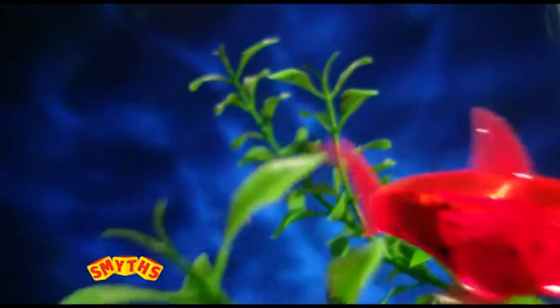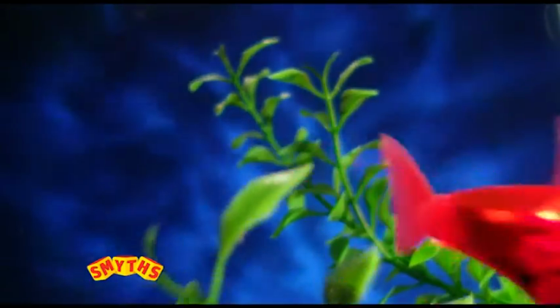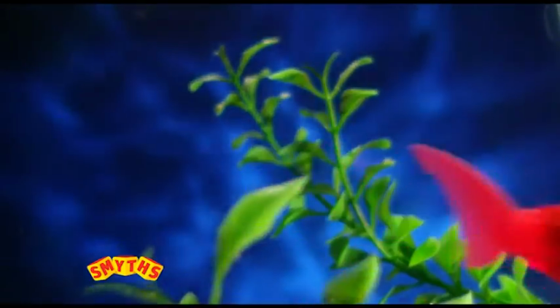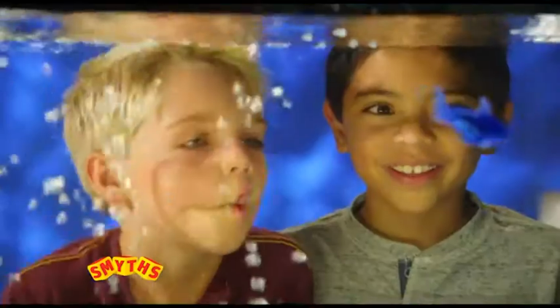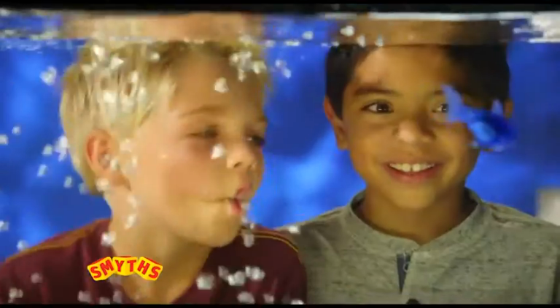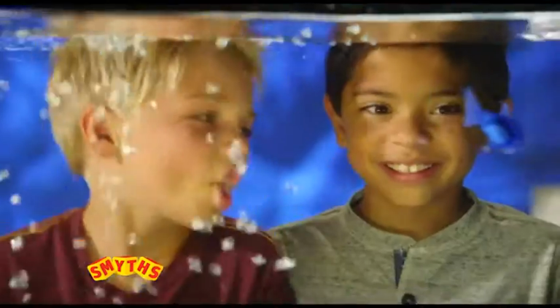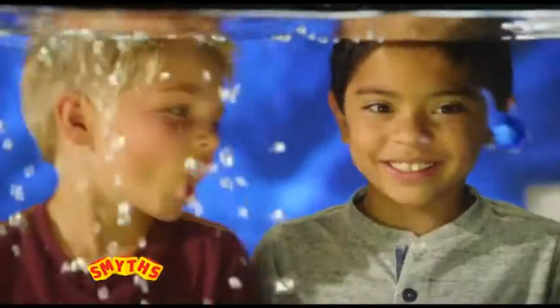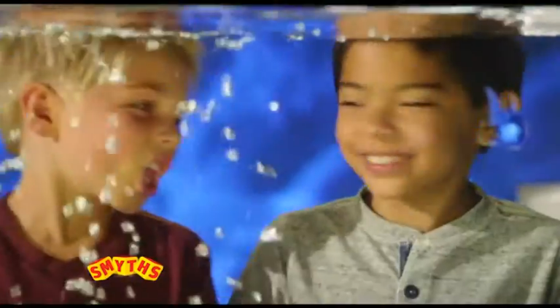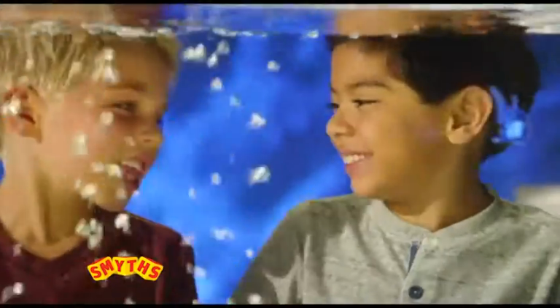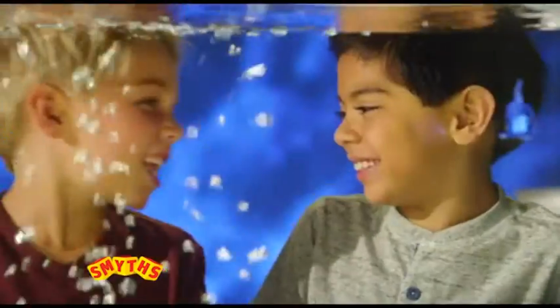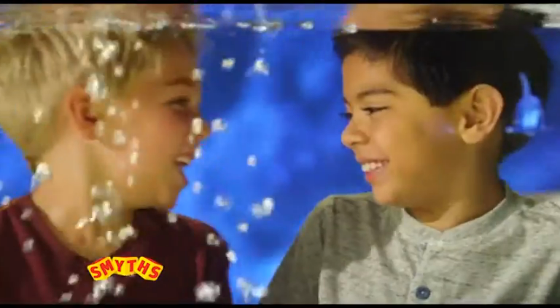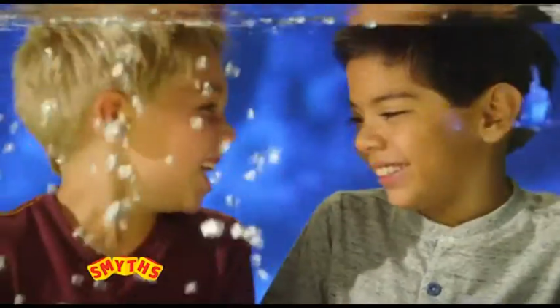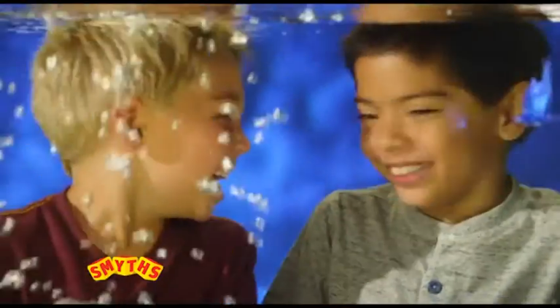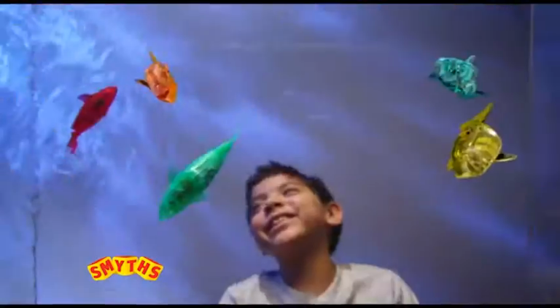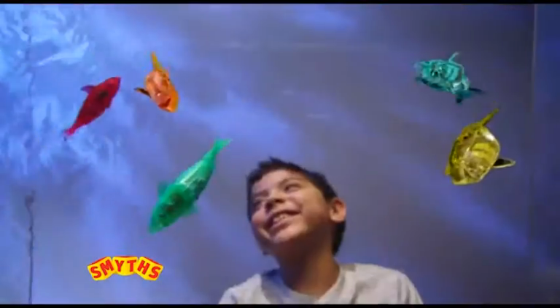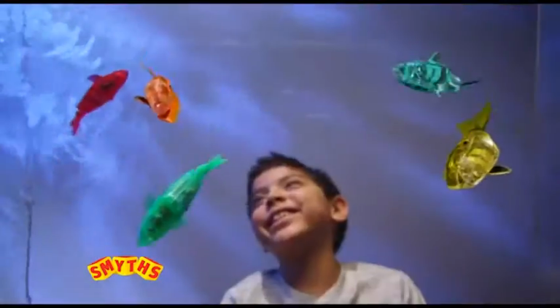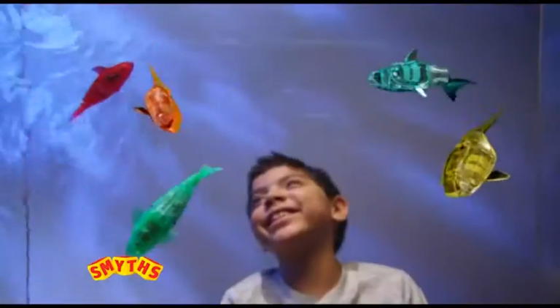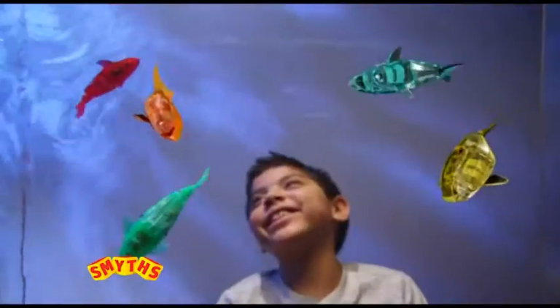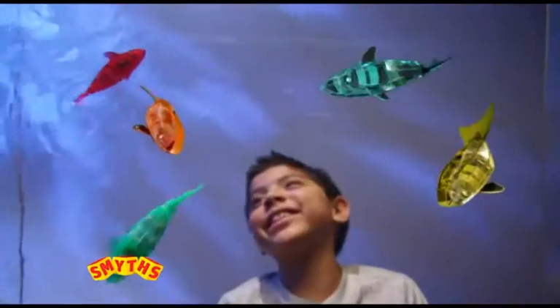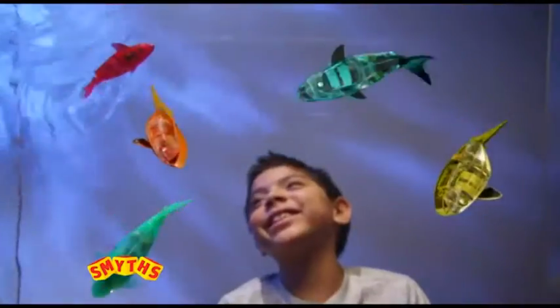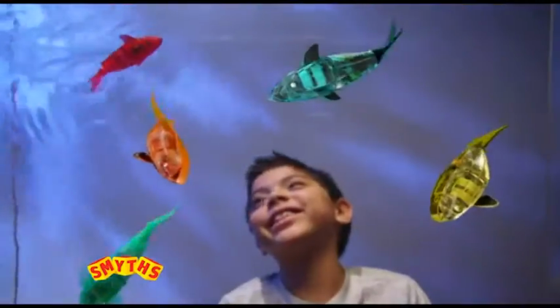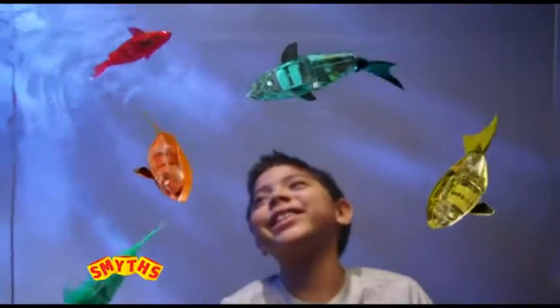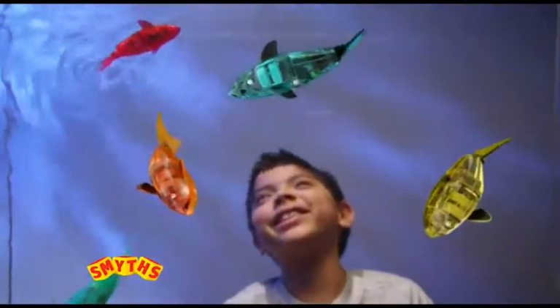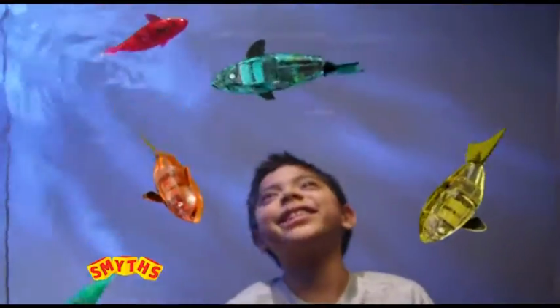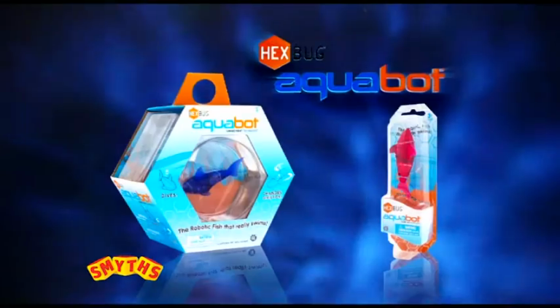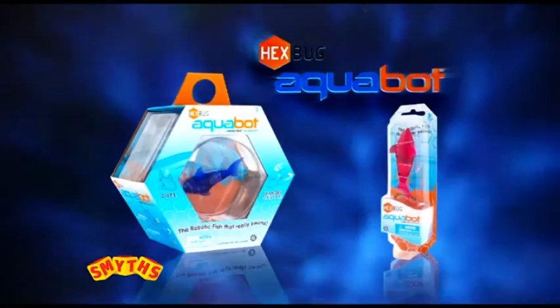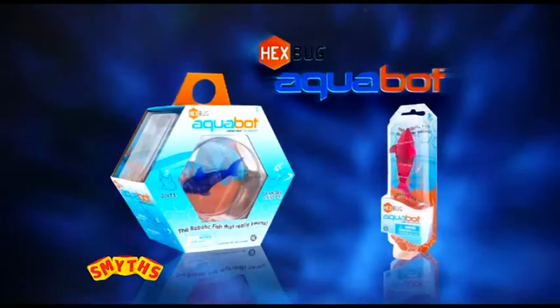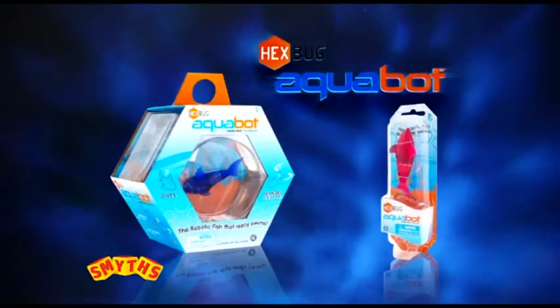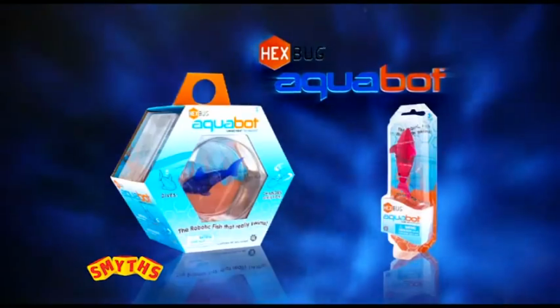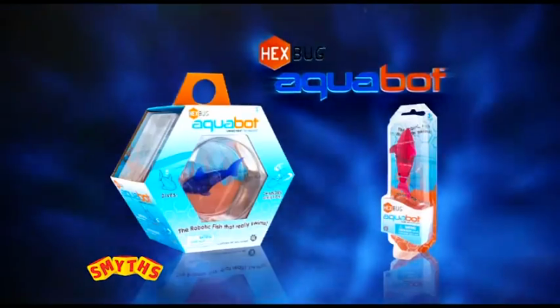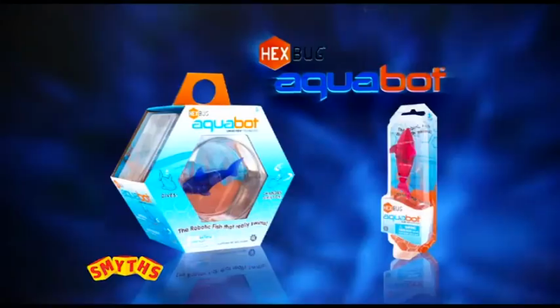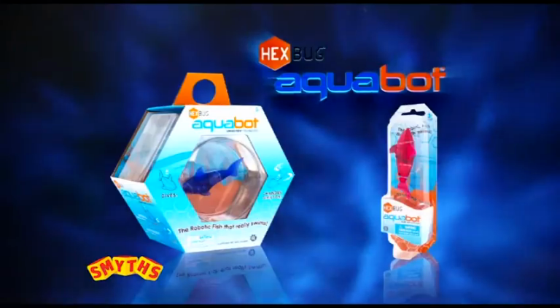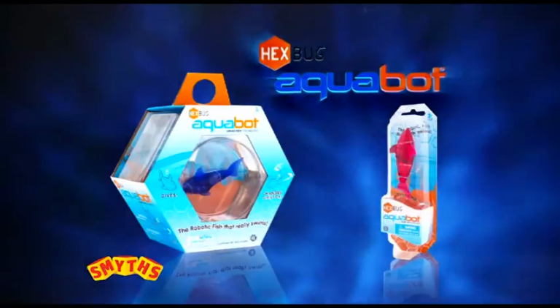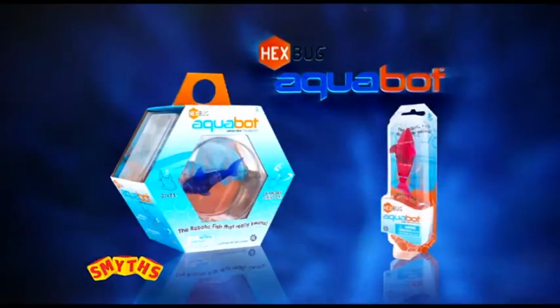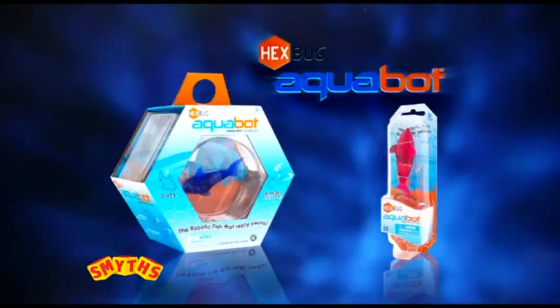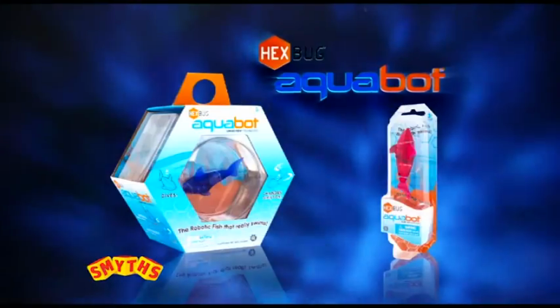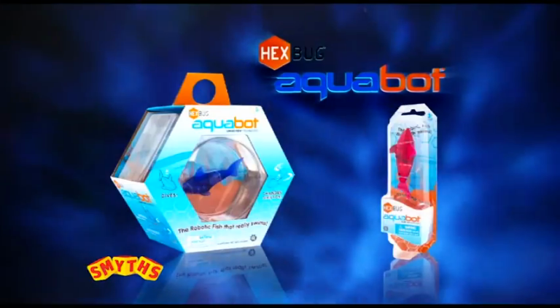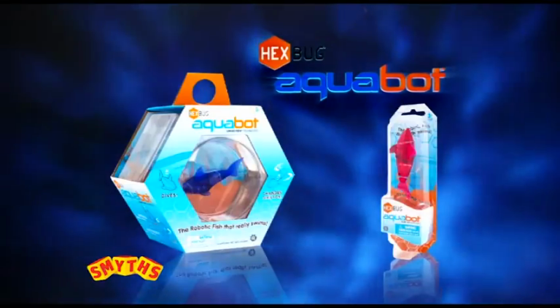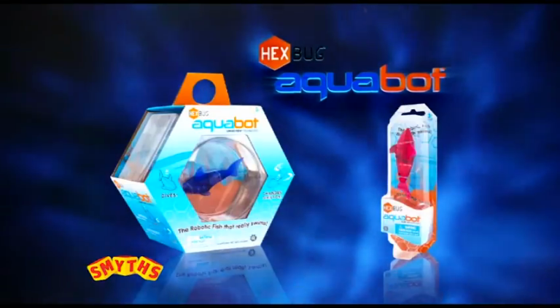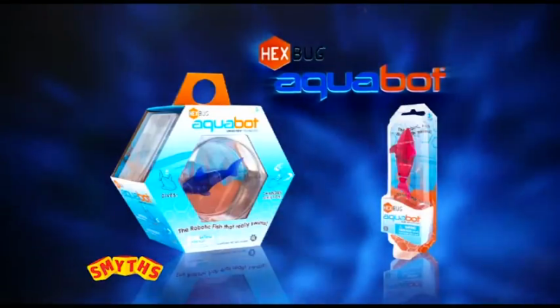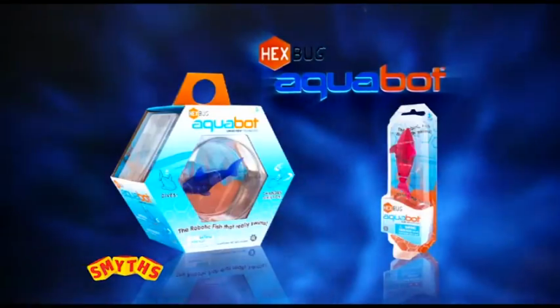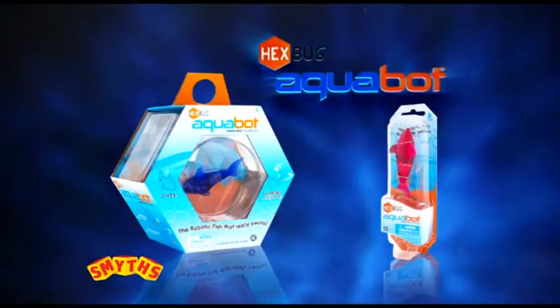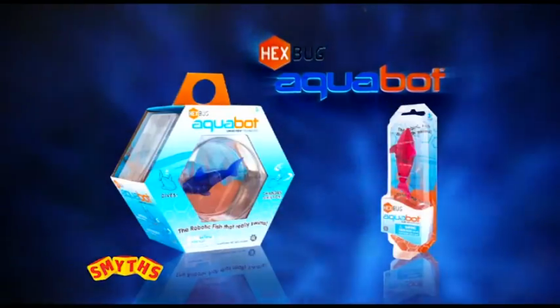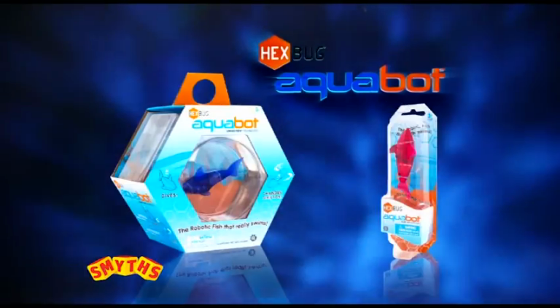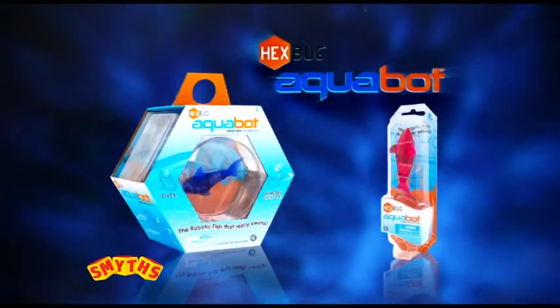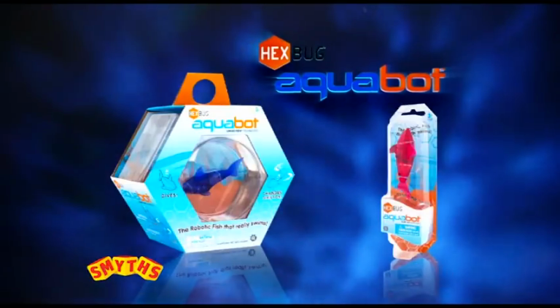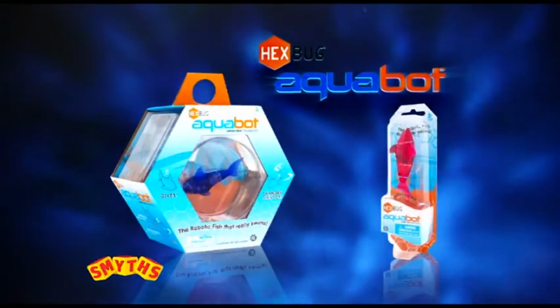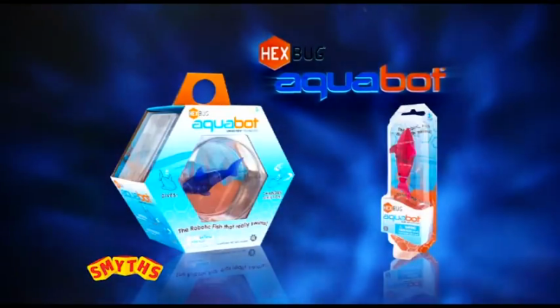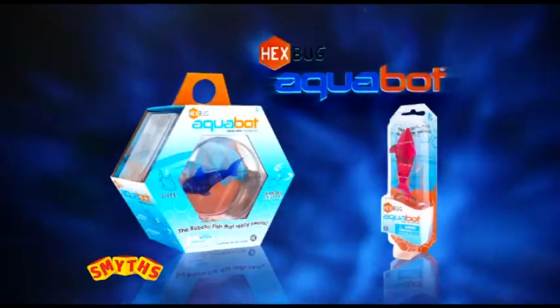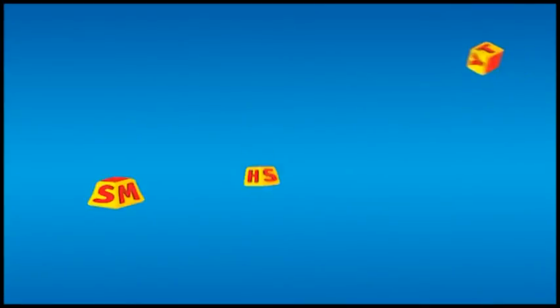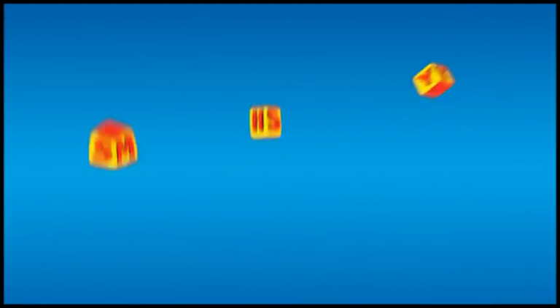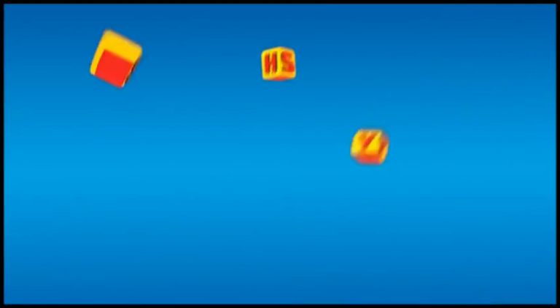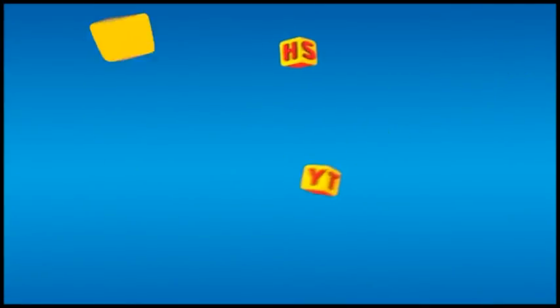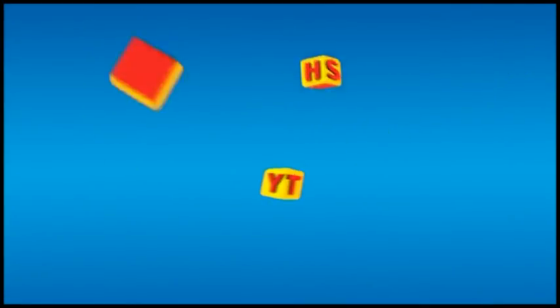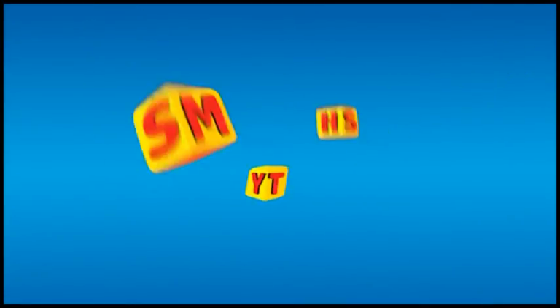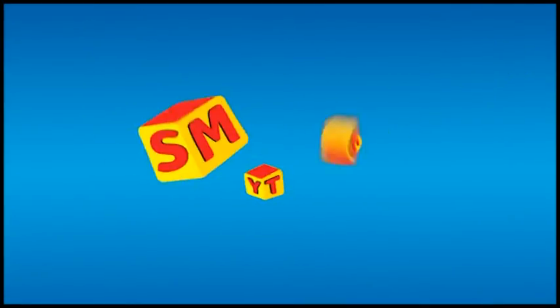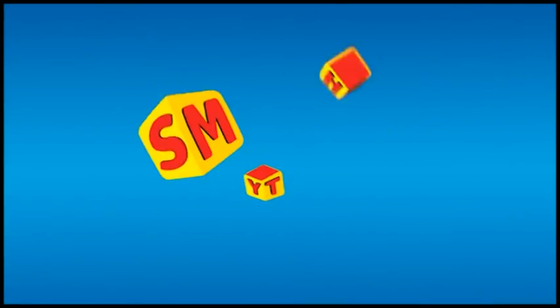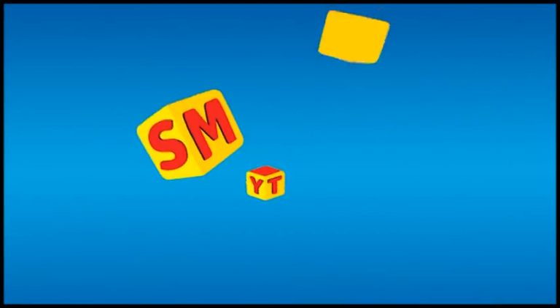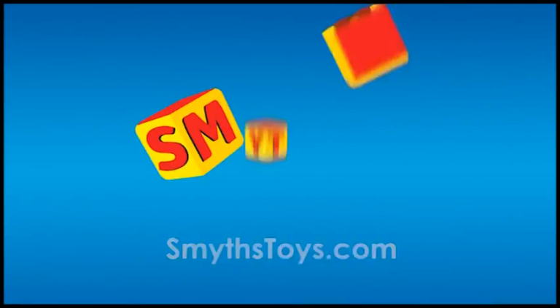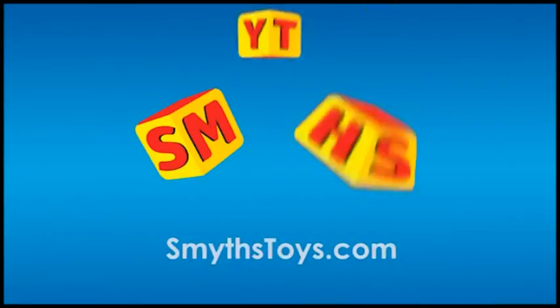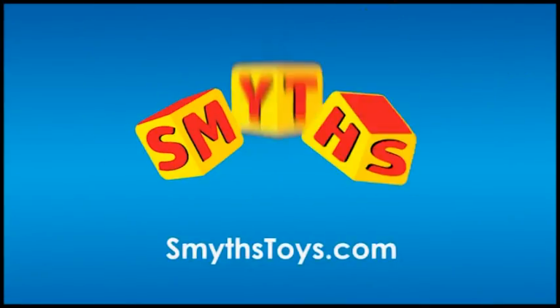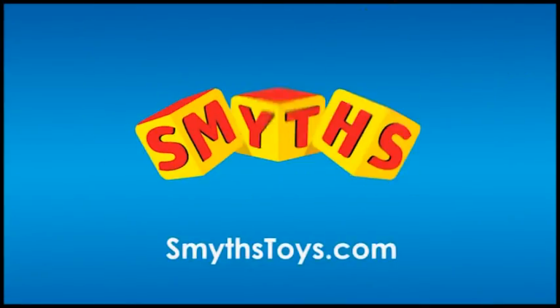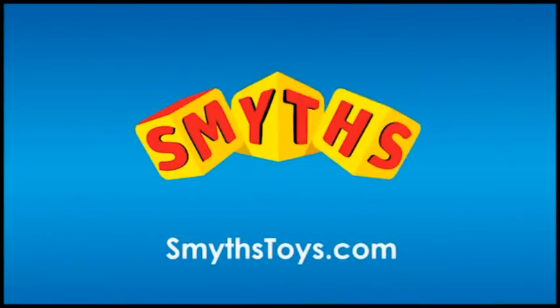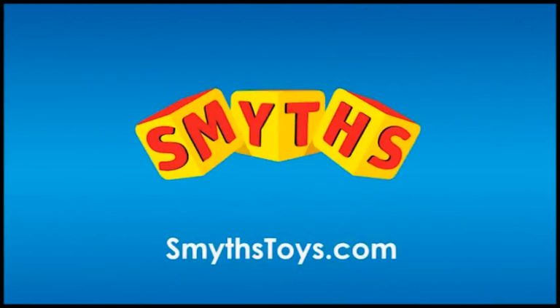You can collect them all, like having real fish, only better. The all-new Aquabots range, available now at Smith's Toy Superstores.